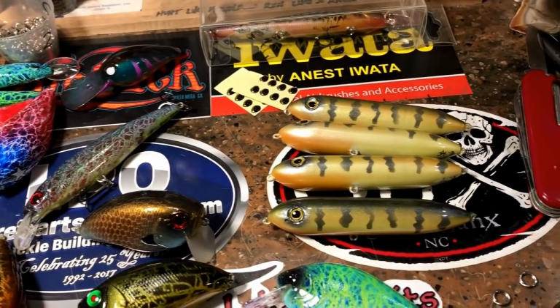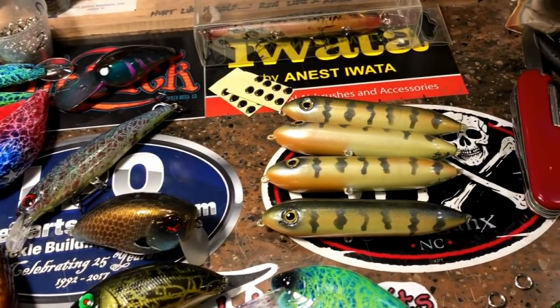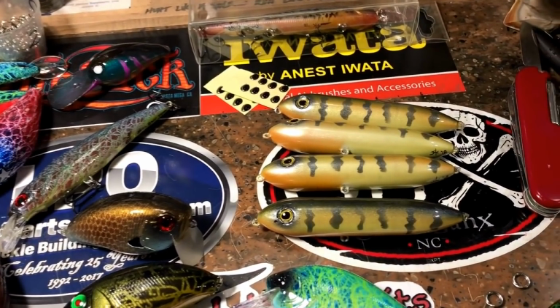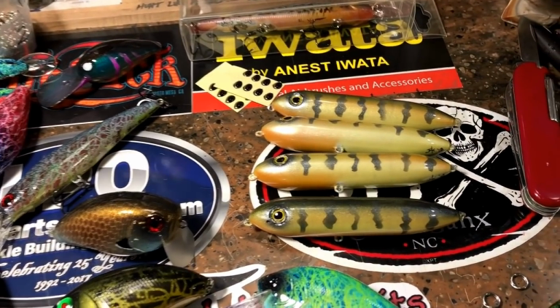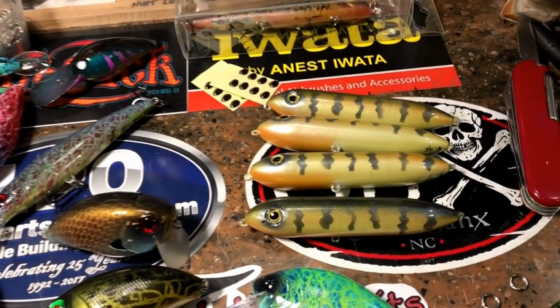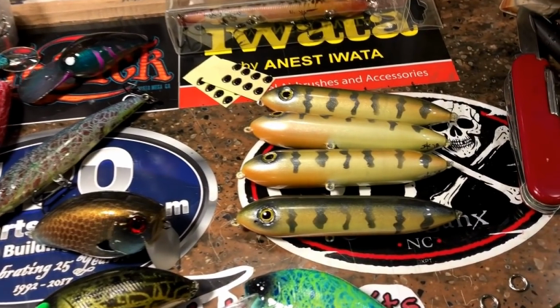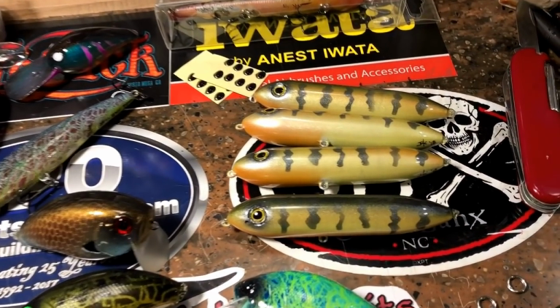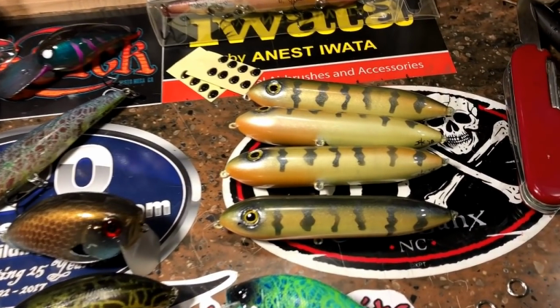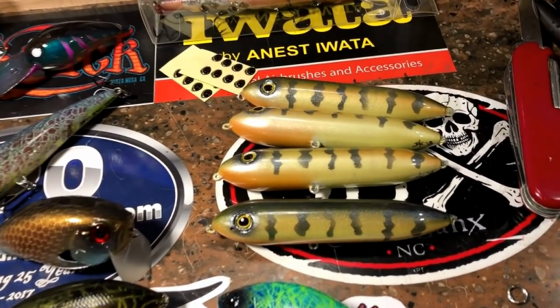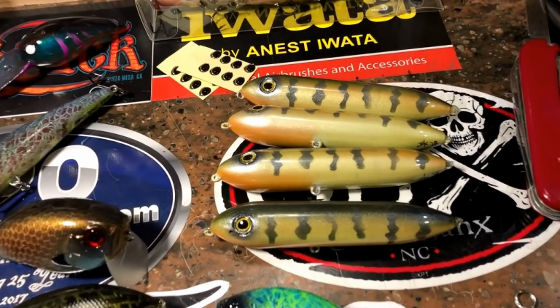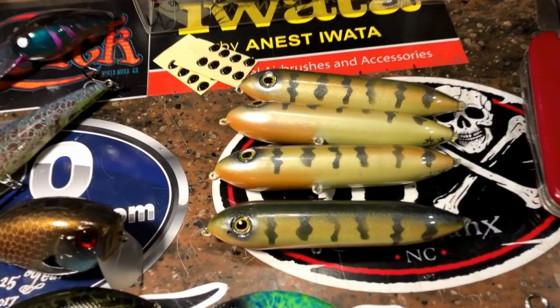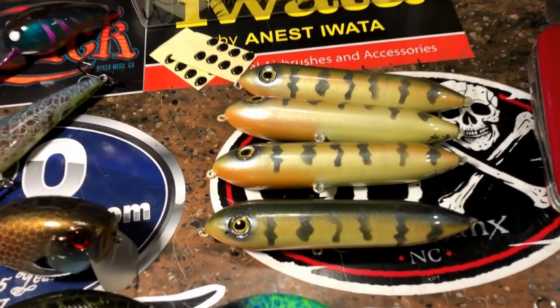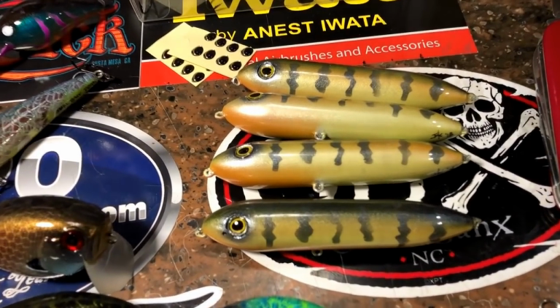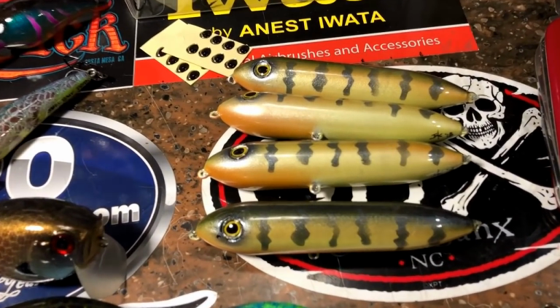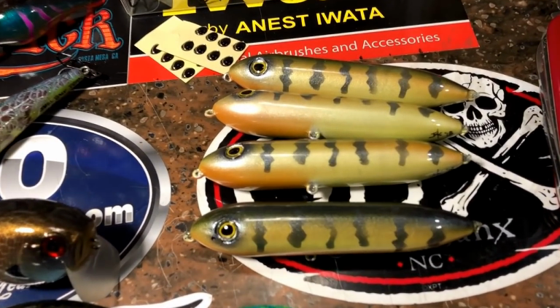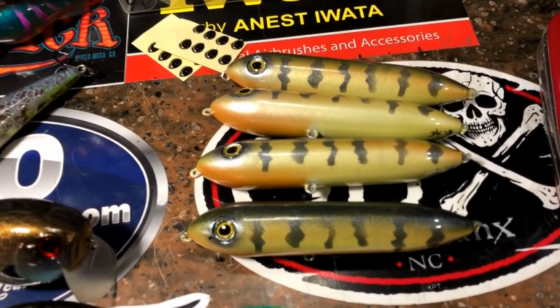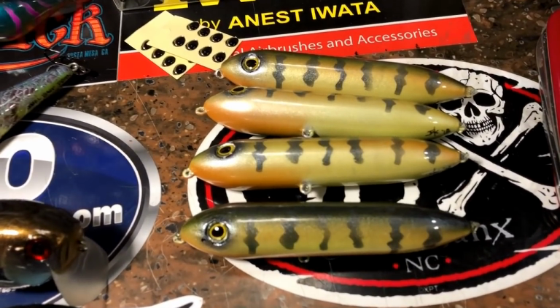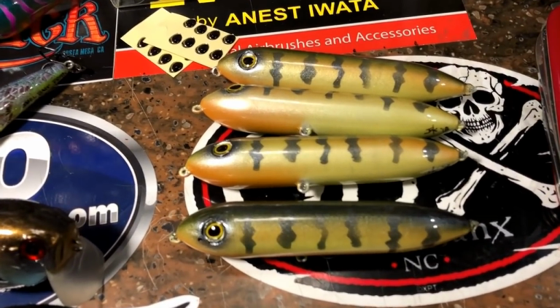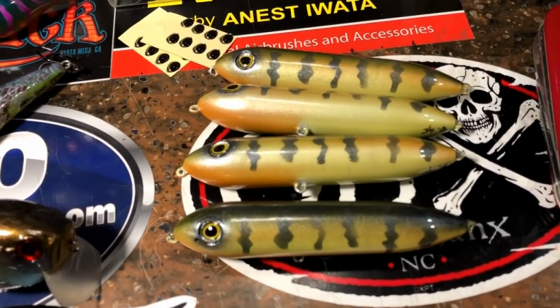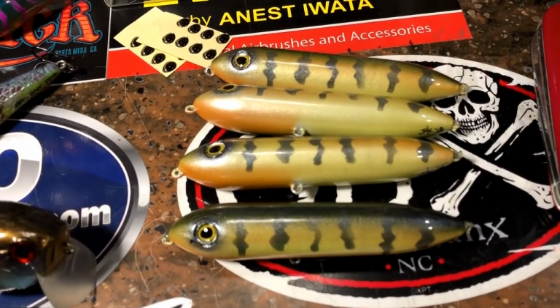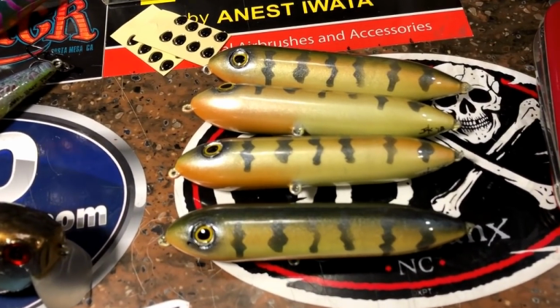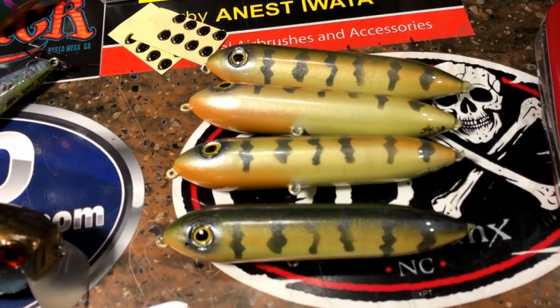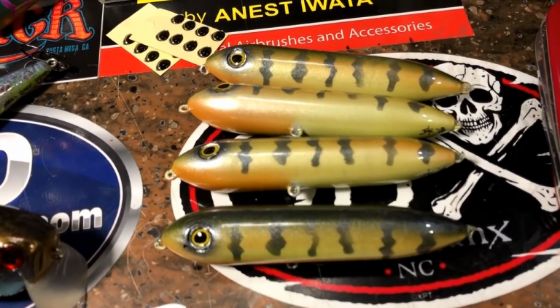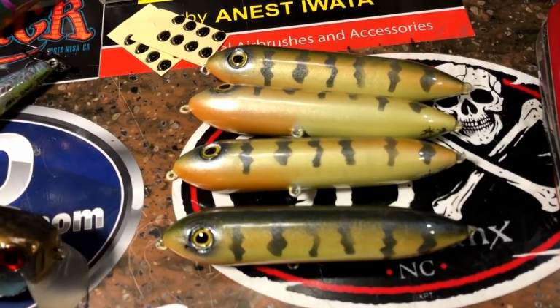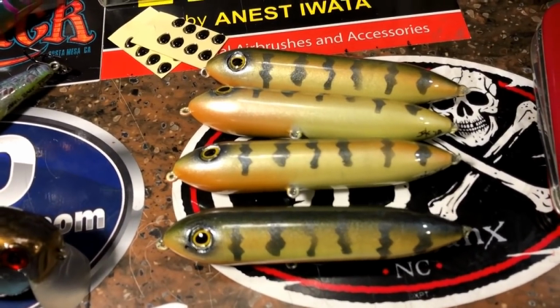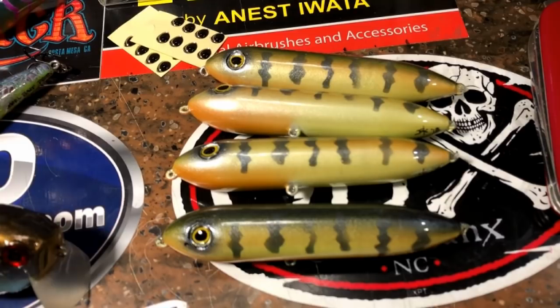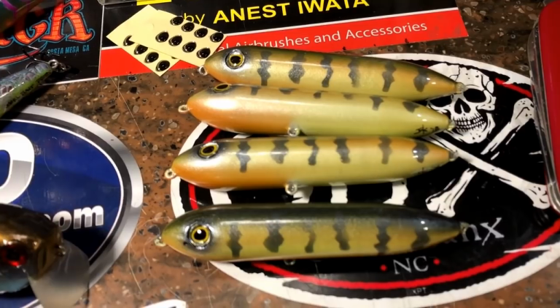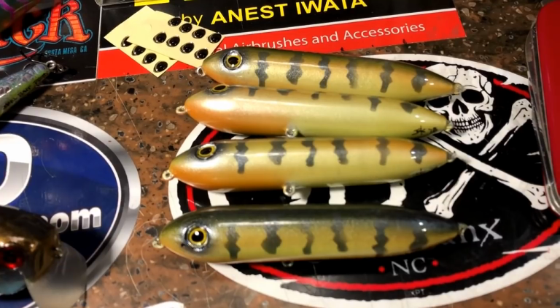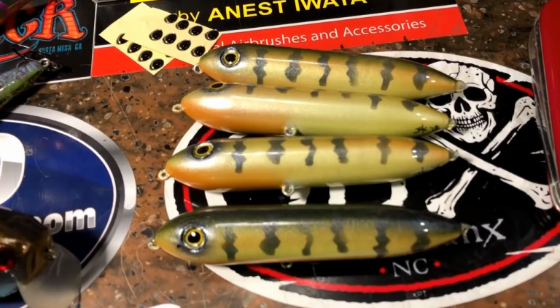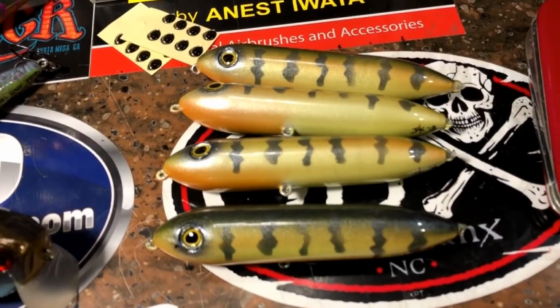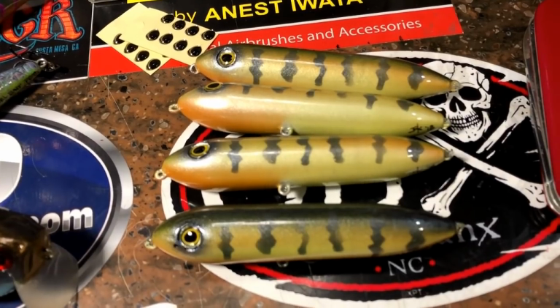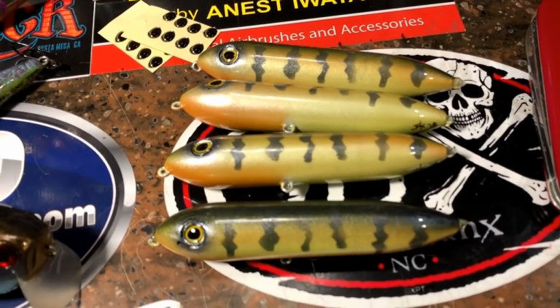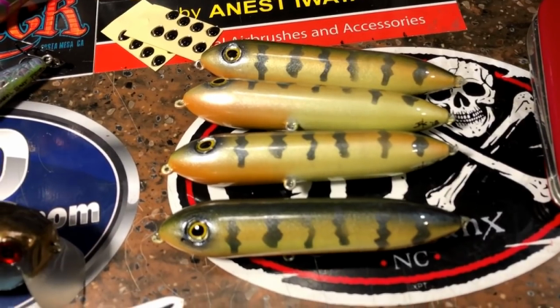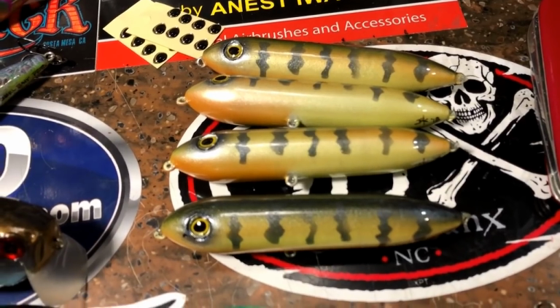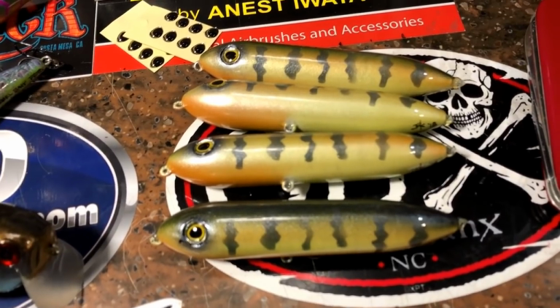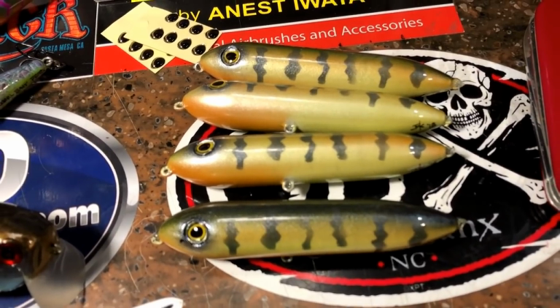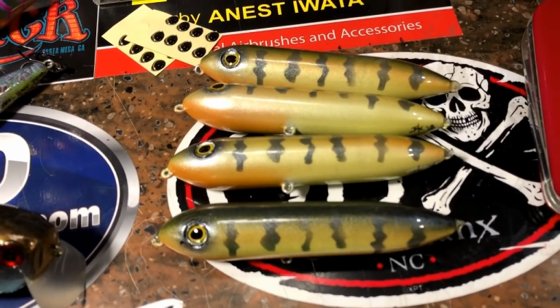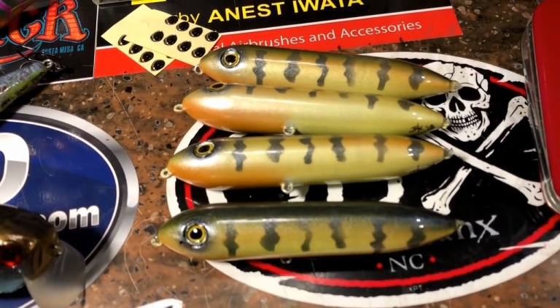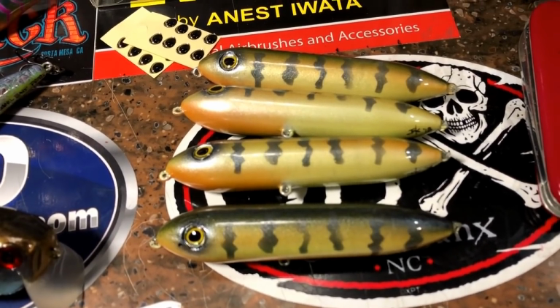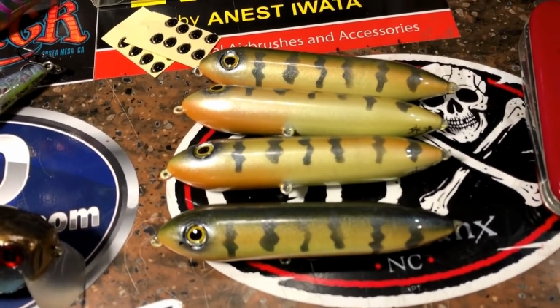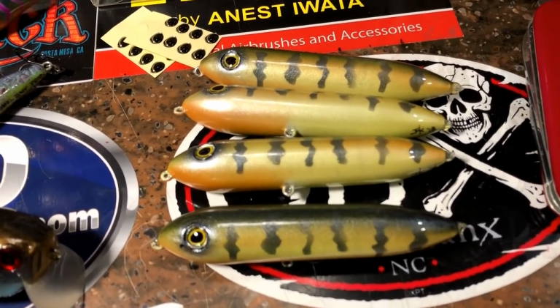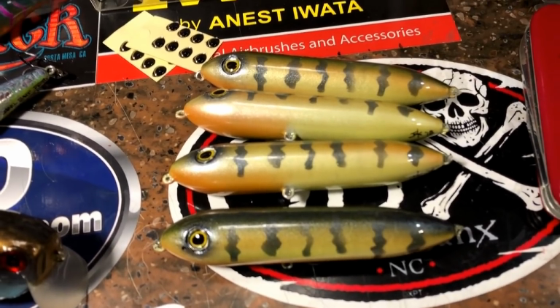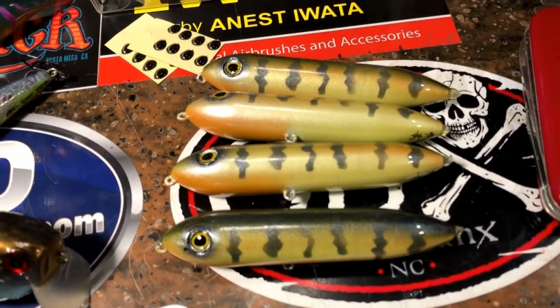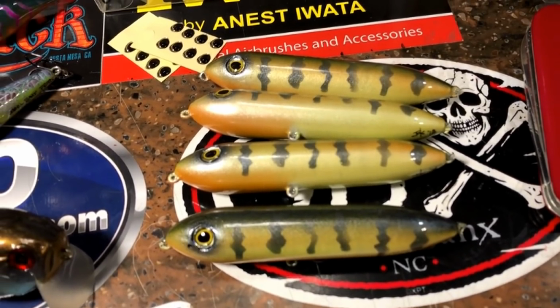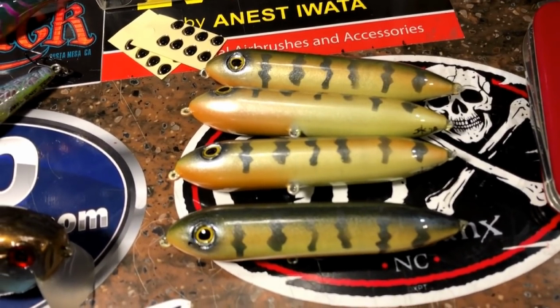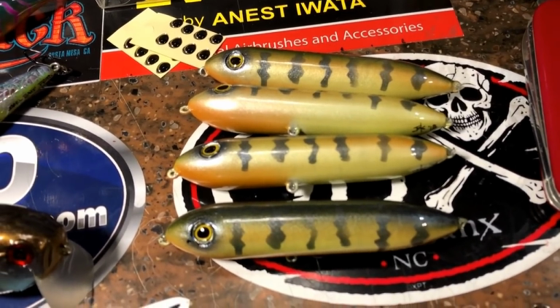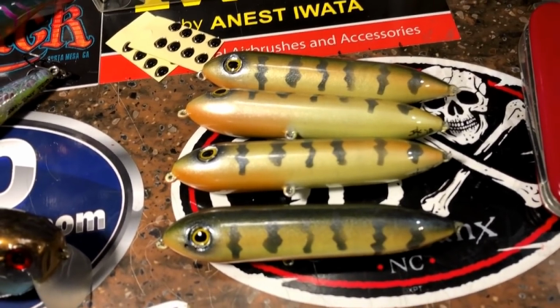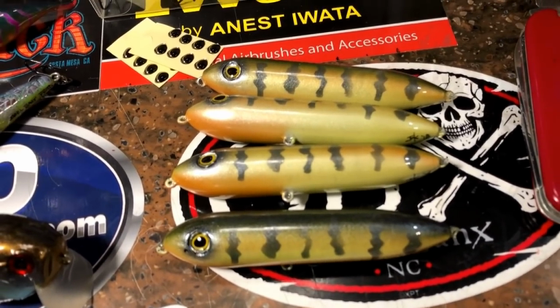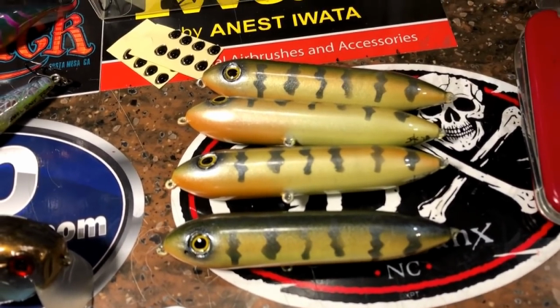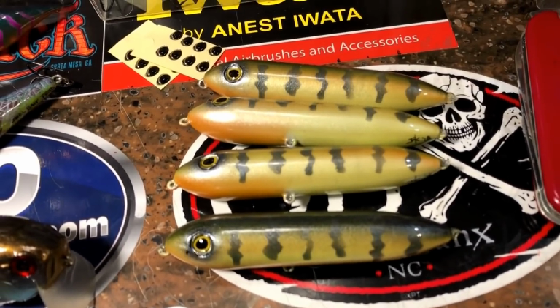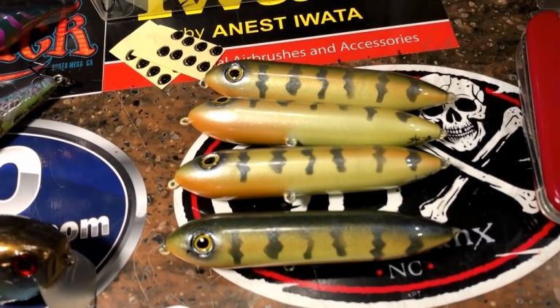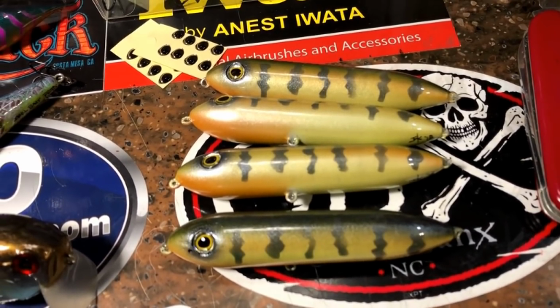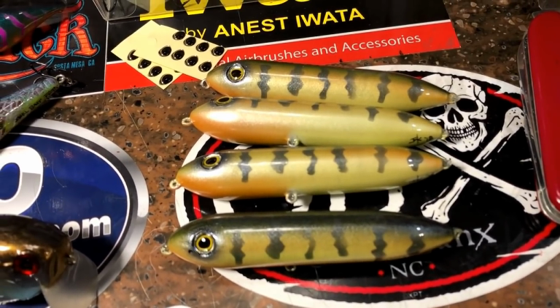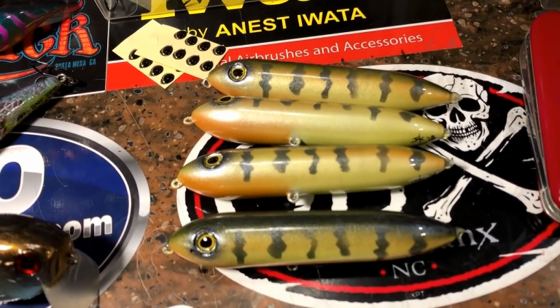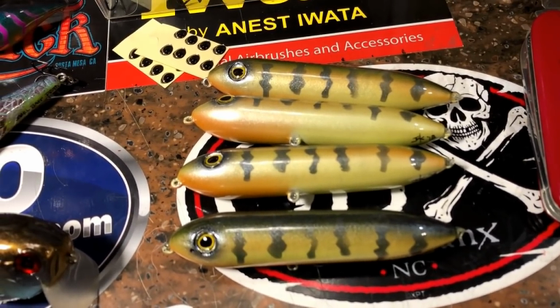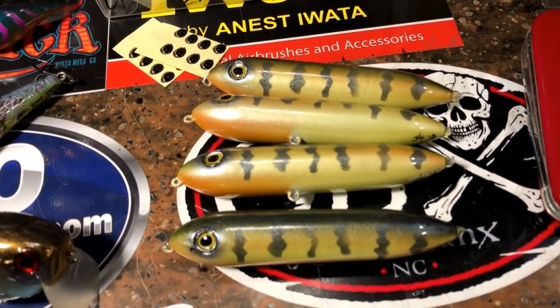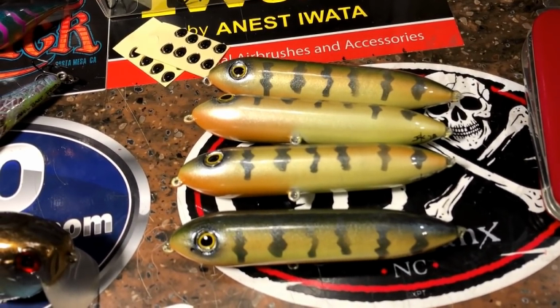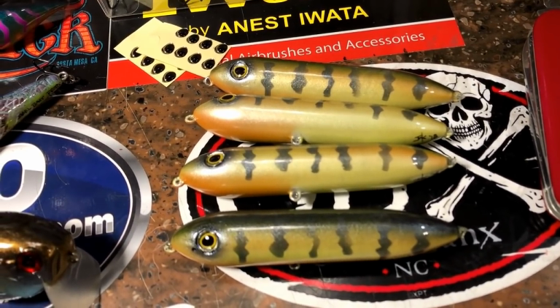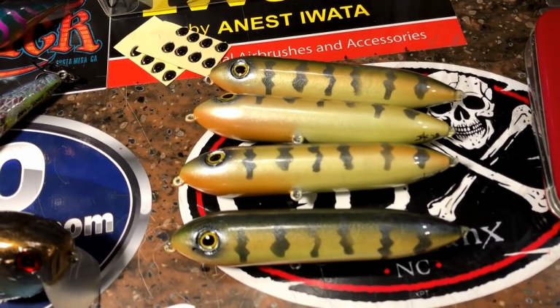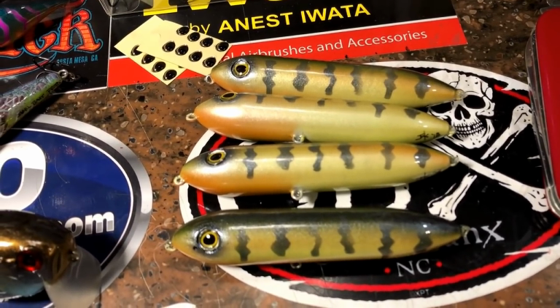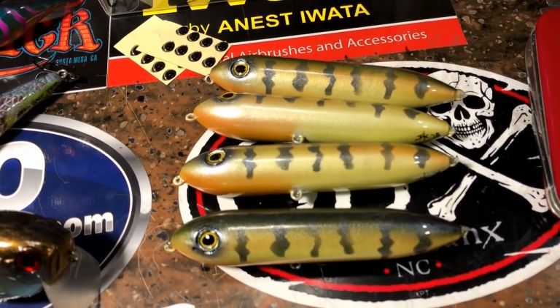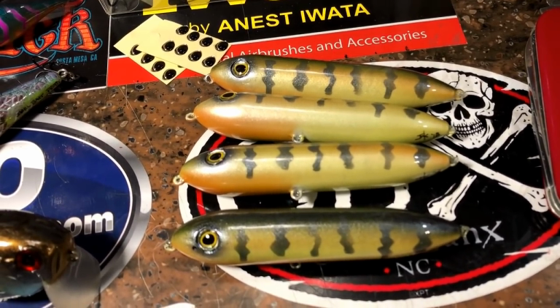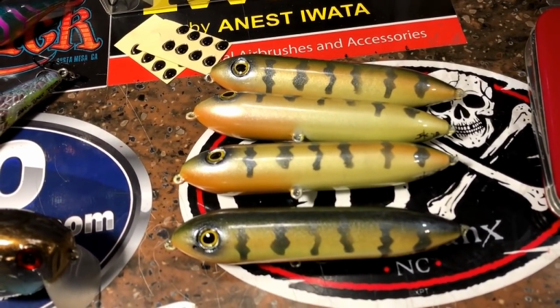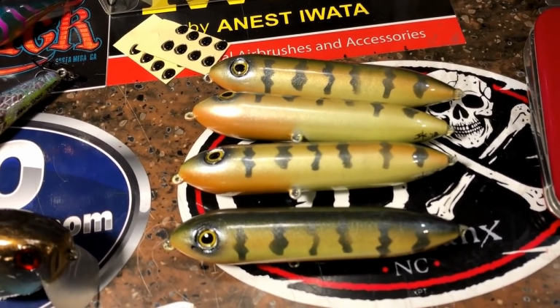These are cool. Headed to the California Delta. Awesome. I guess bass munch the perch down there too.